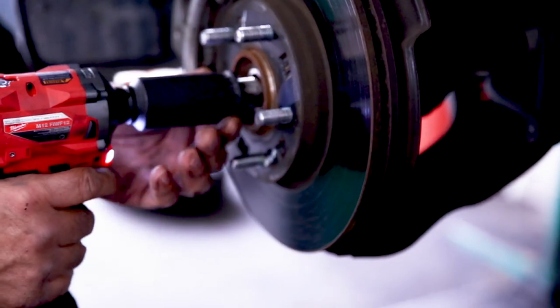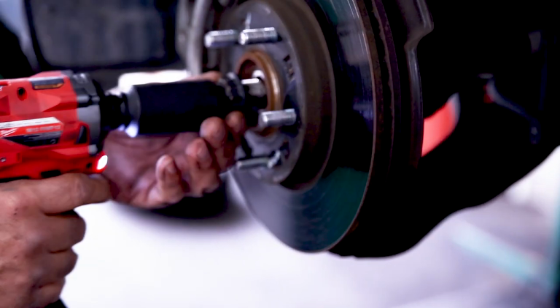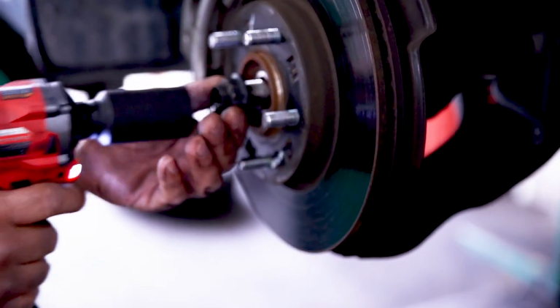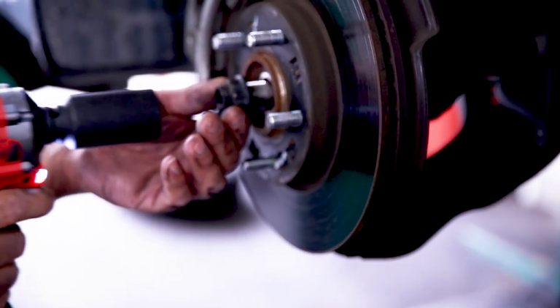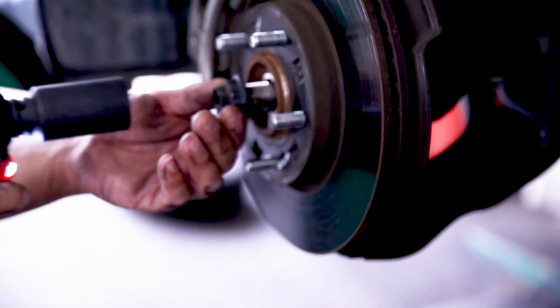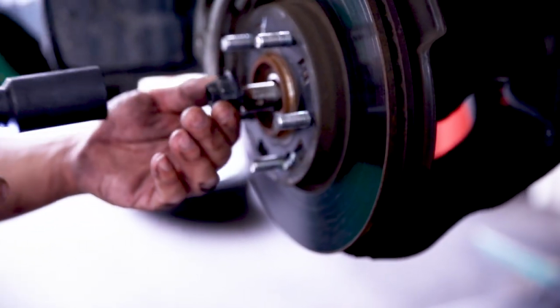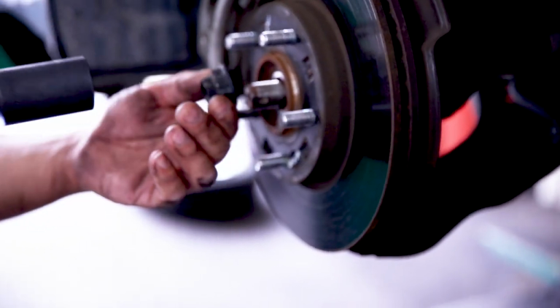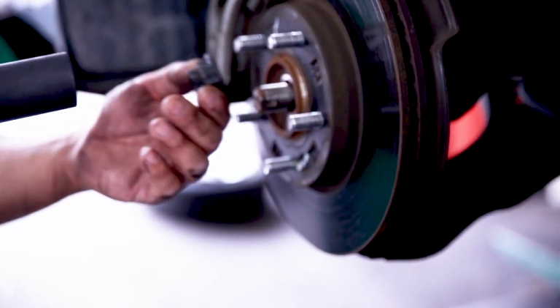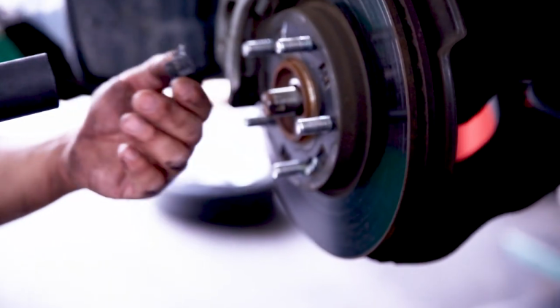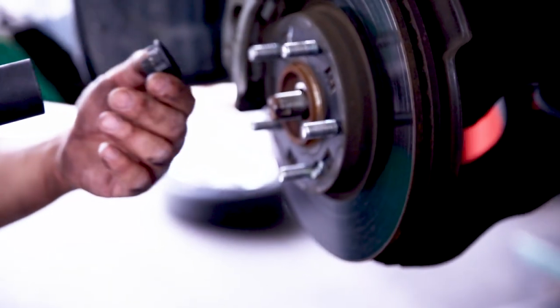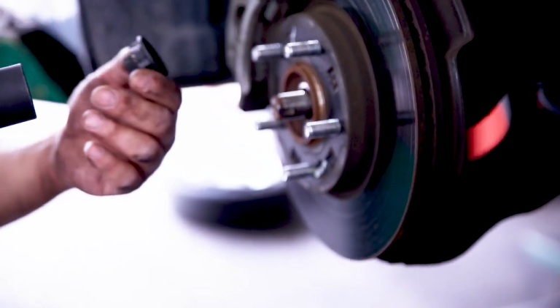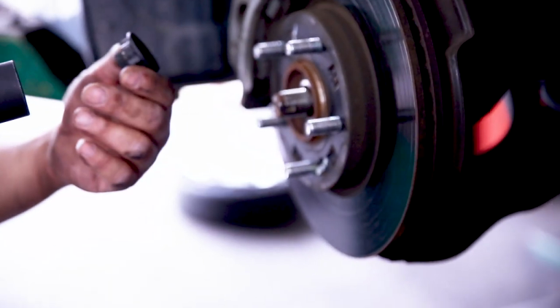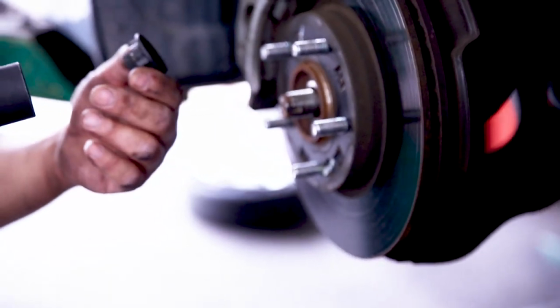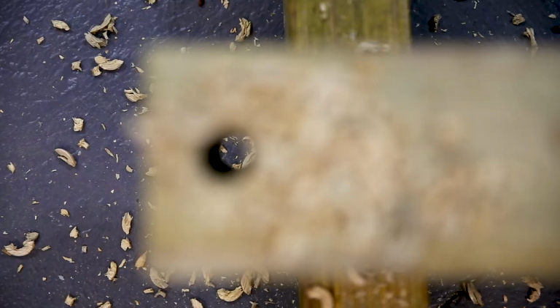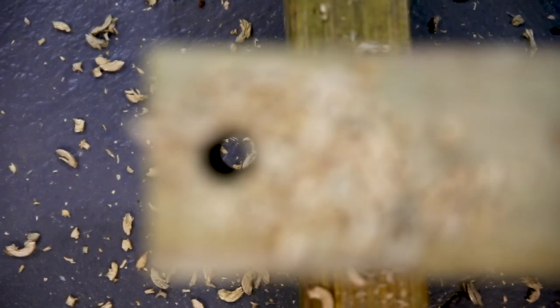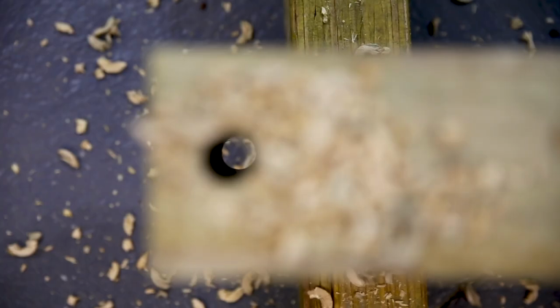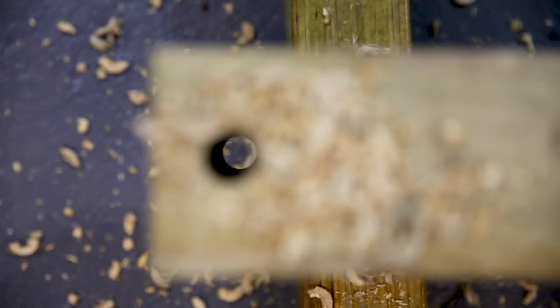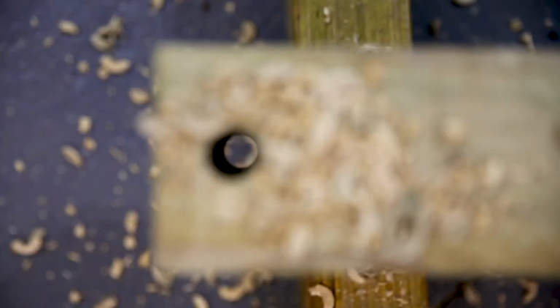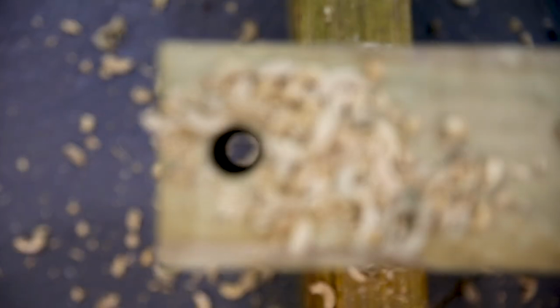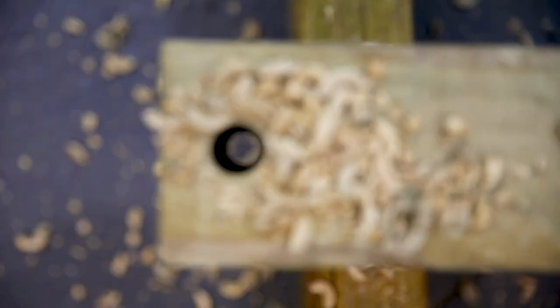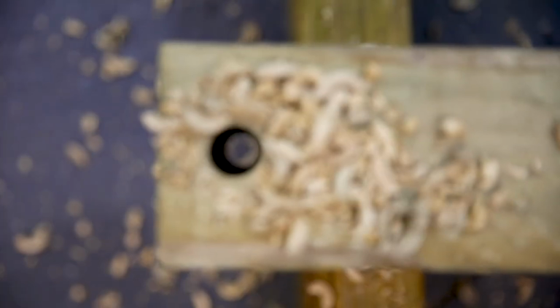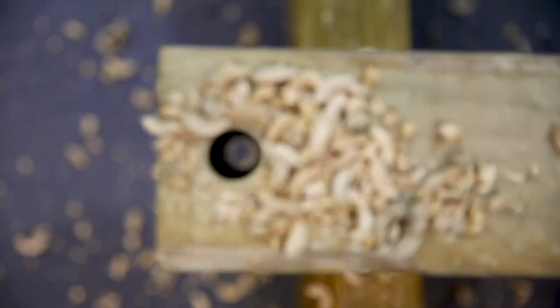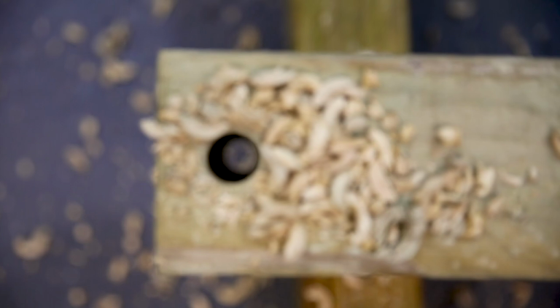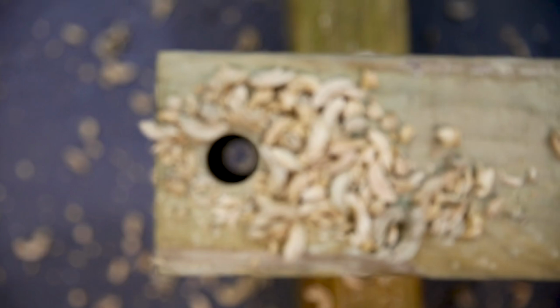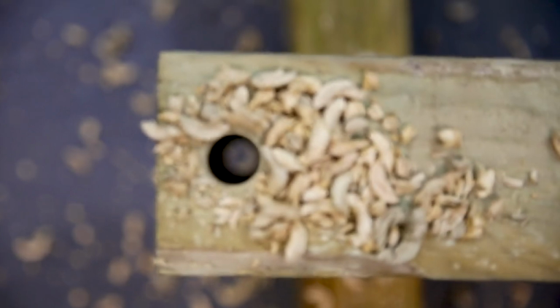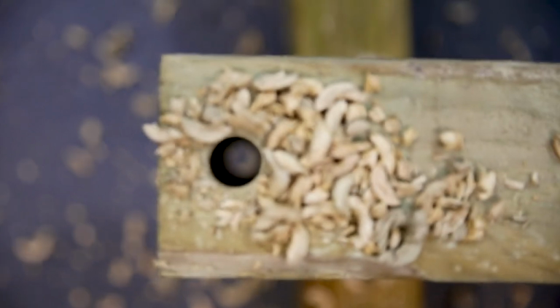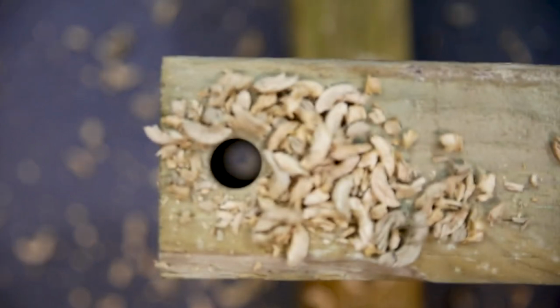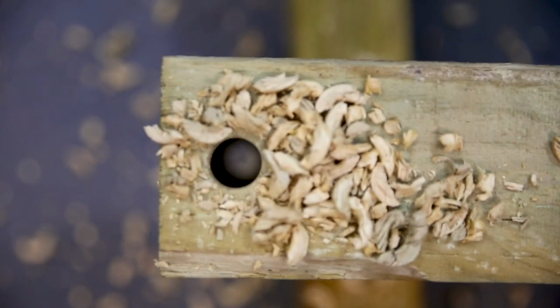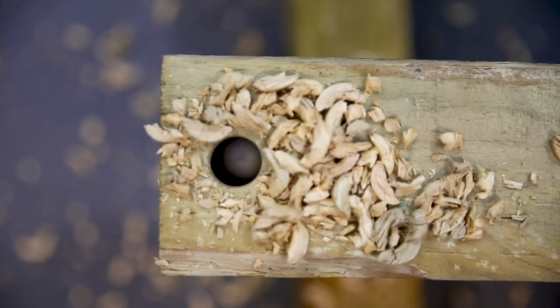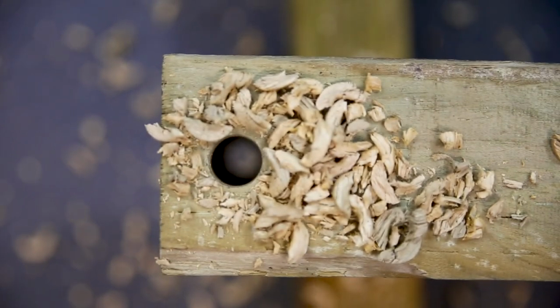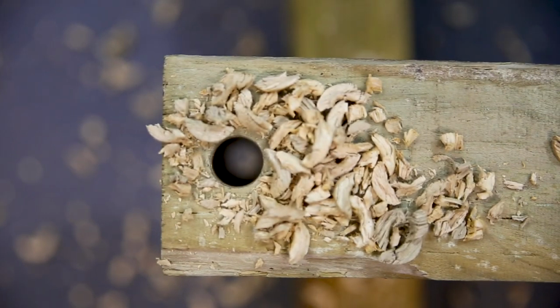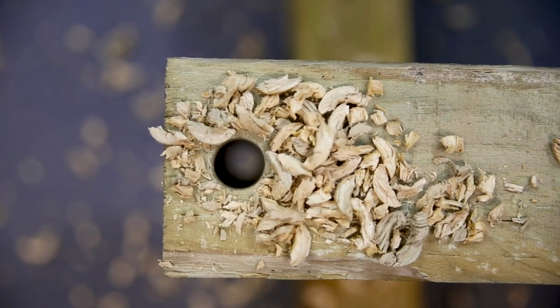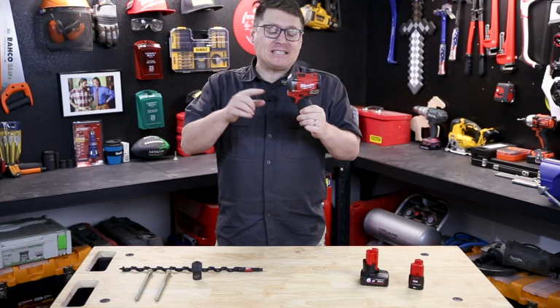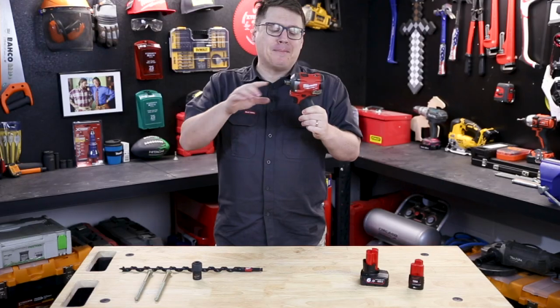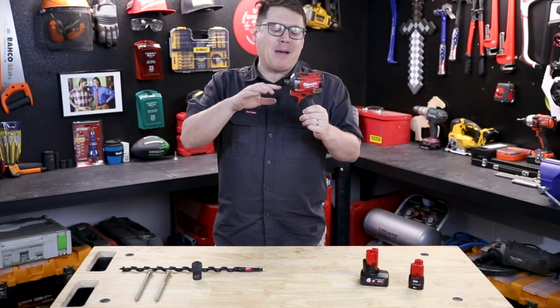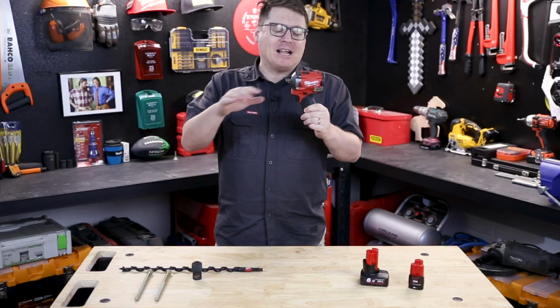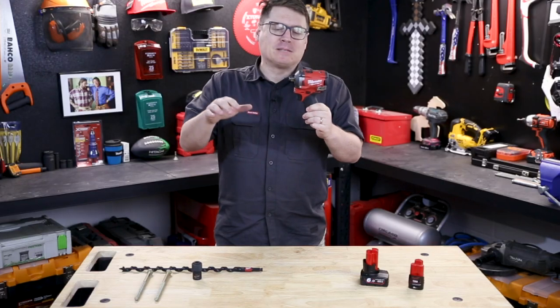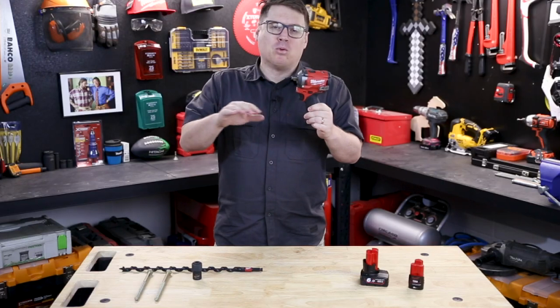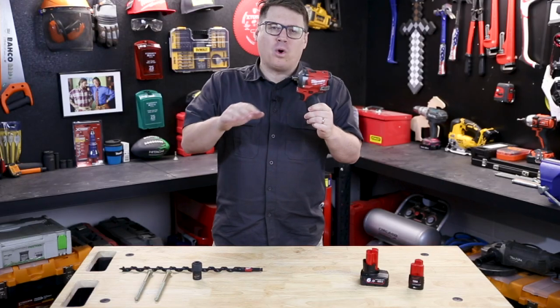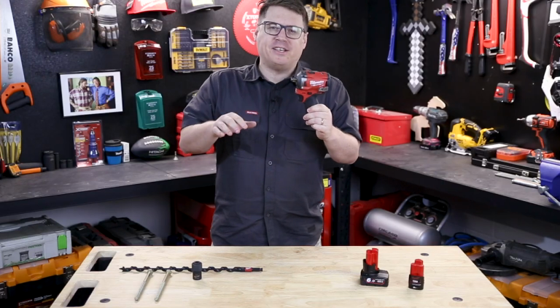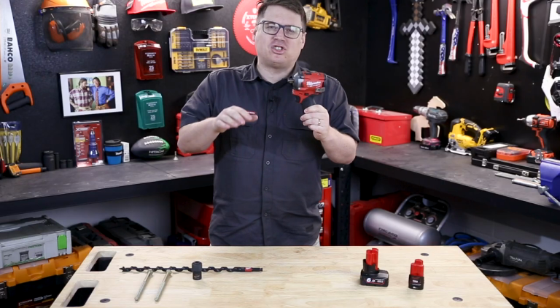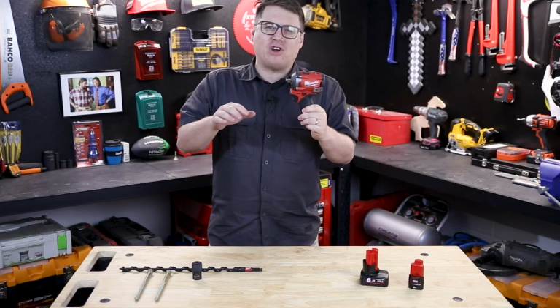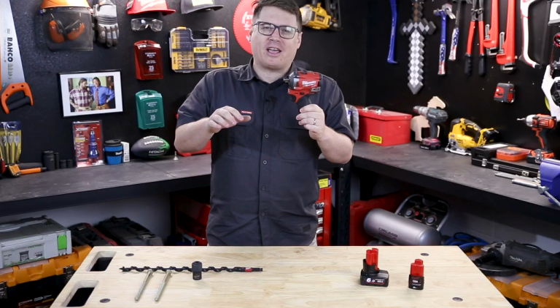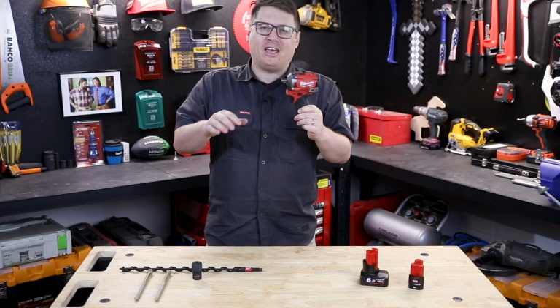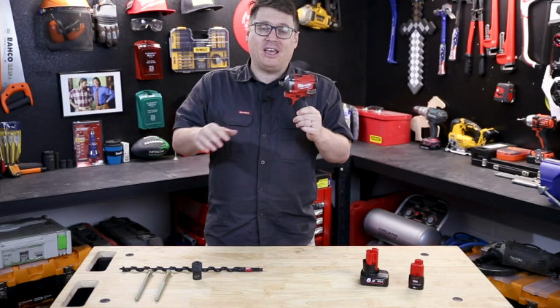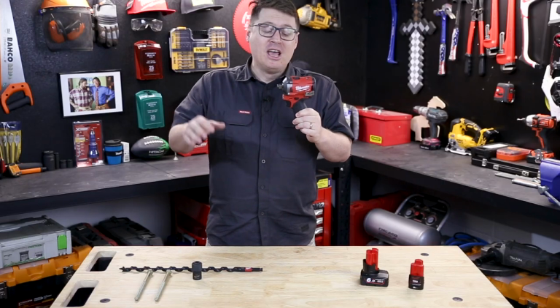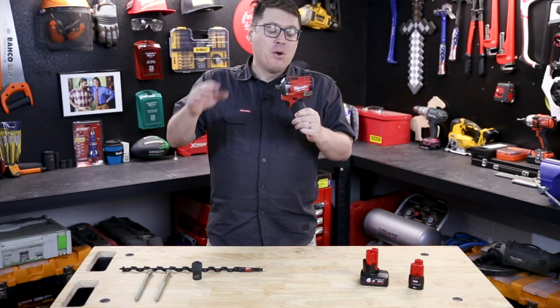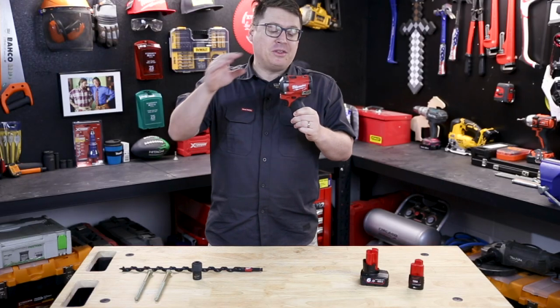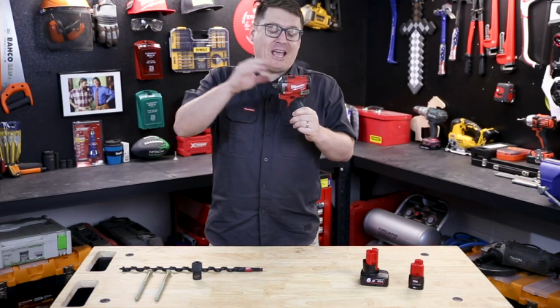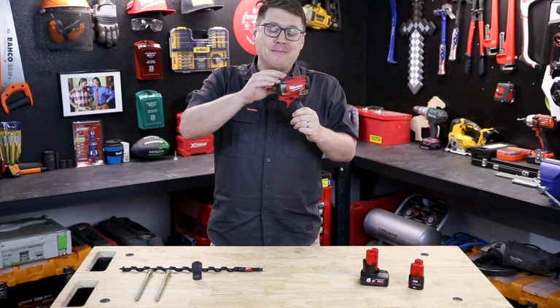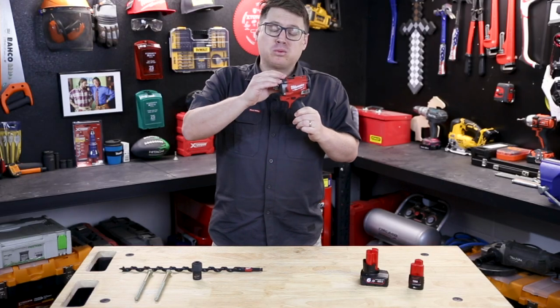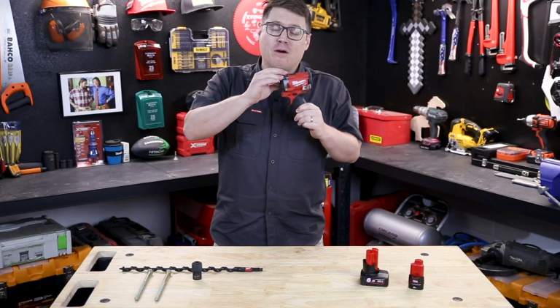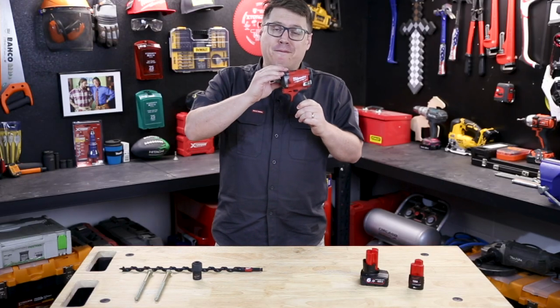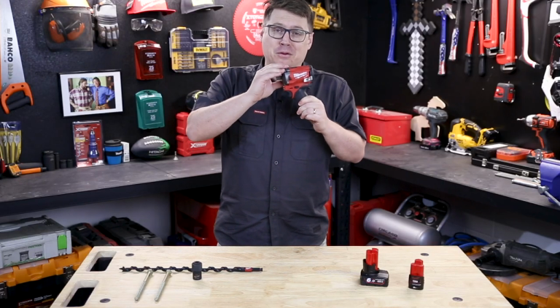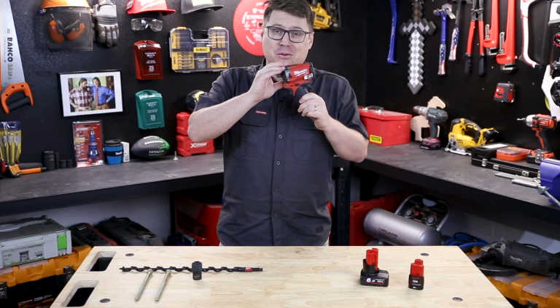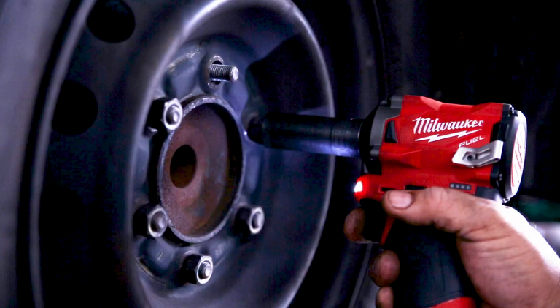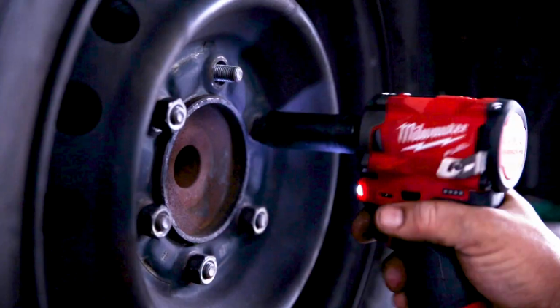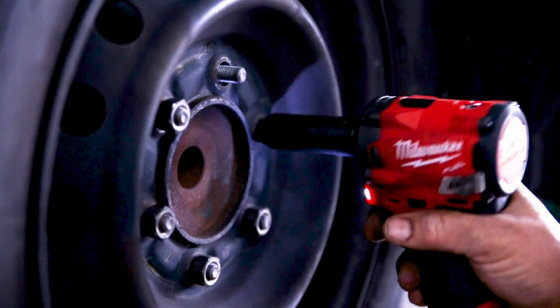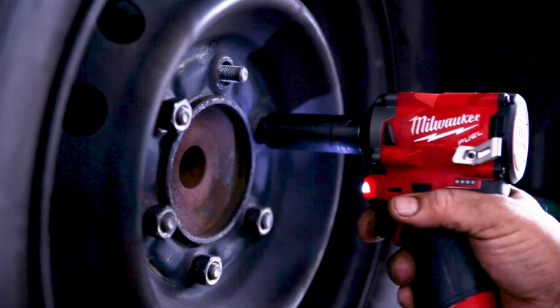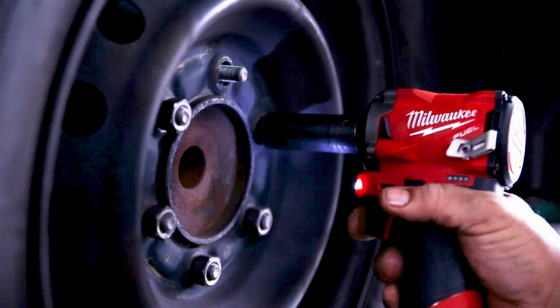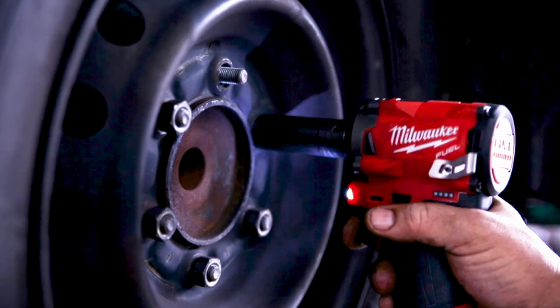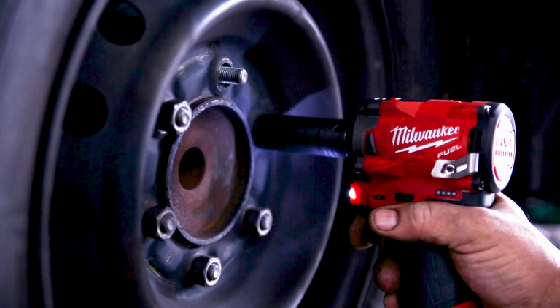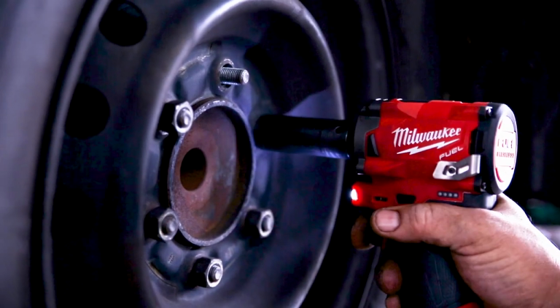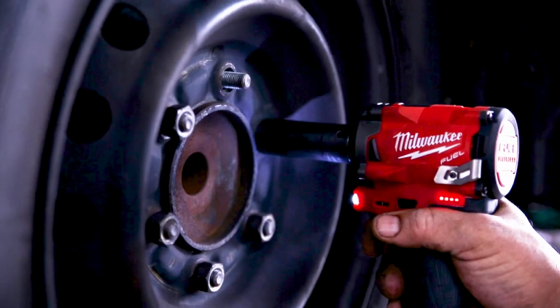It's got the power to get the job done, but it's small enough you can use it all day without fatigue. That's the balance Milwaukee struck here with the M12 Fuel Stubby impact wrench.